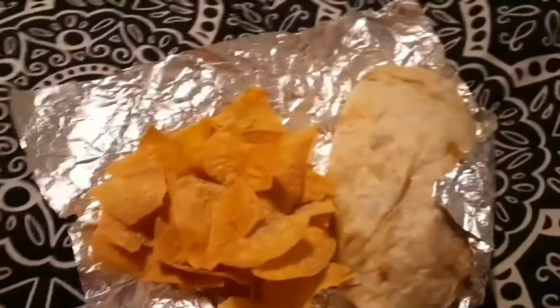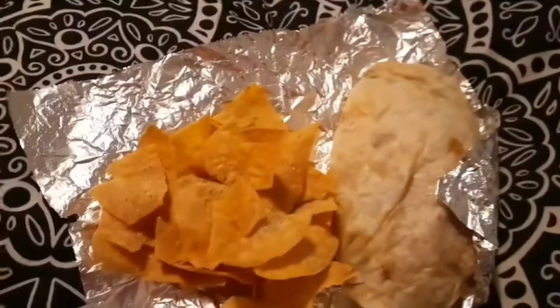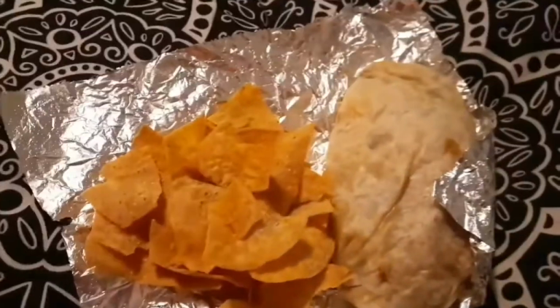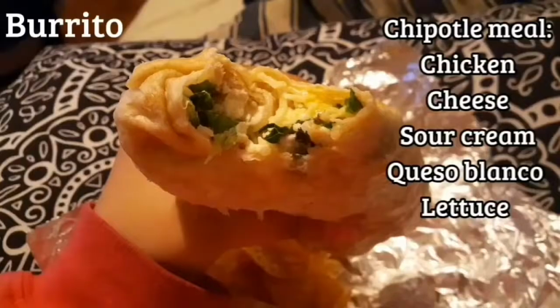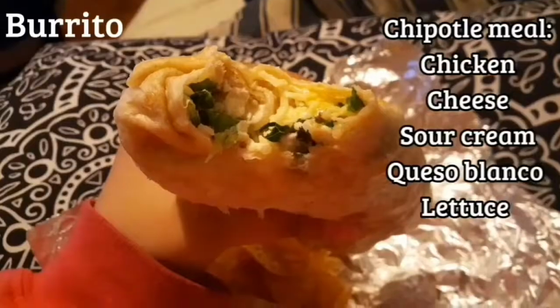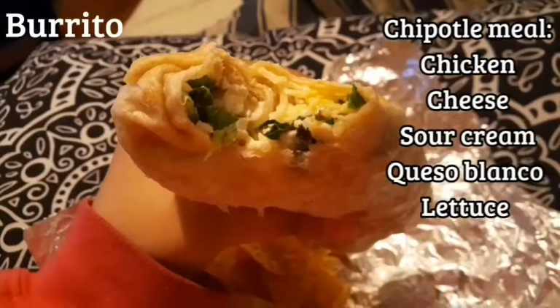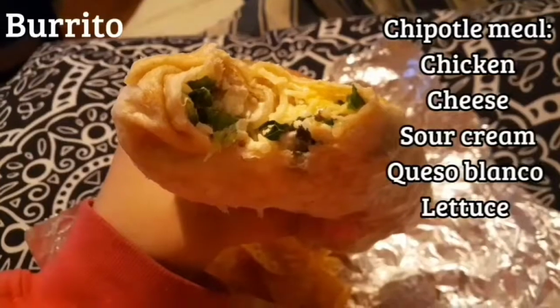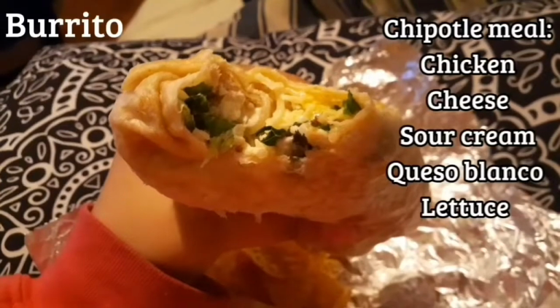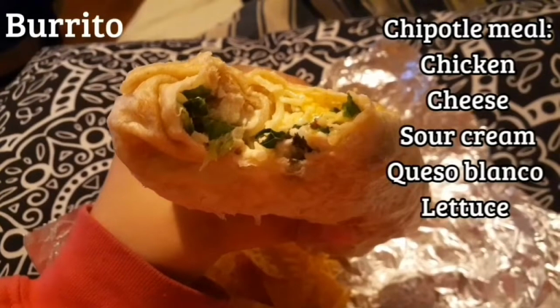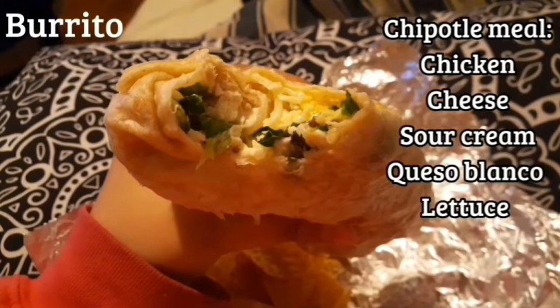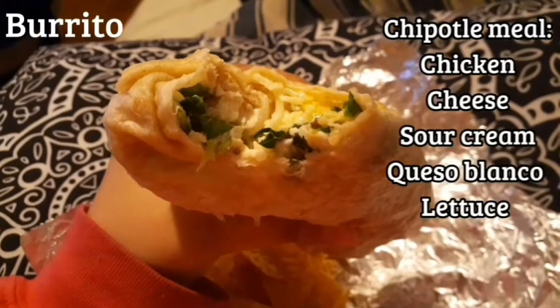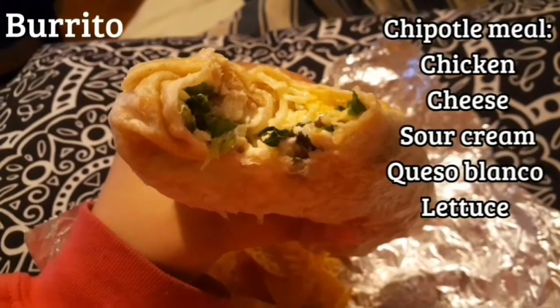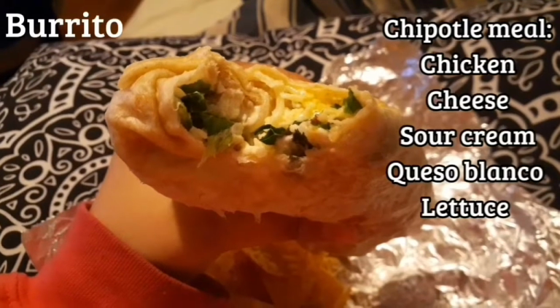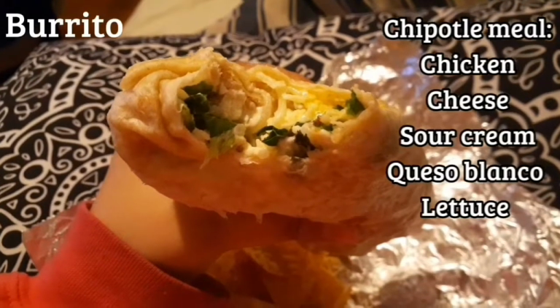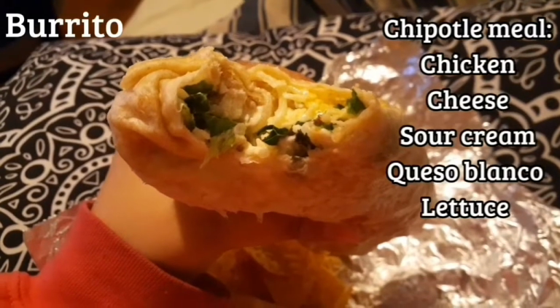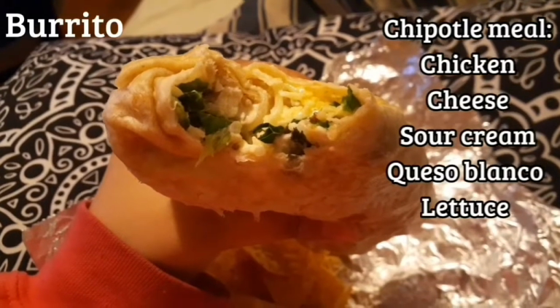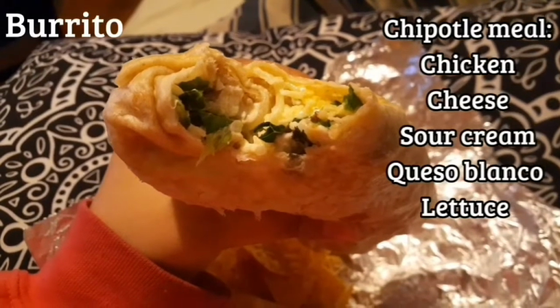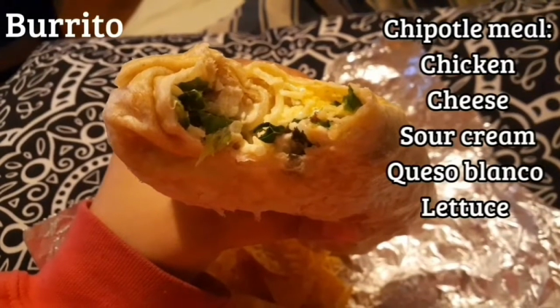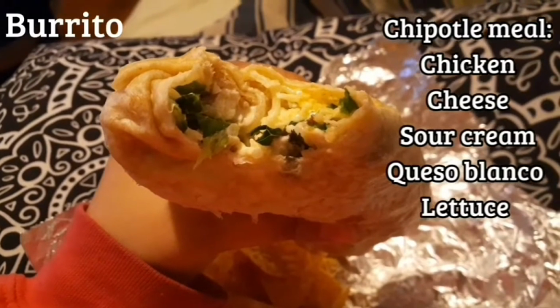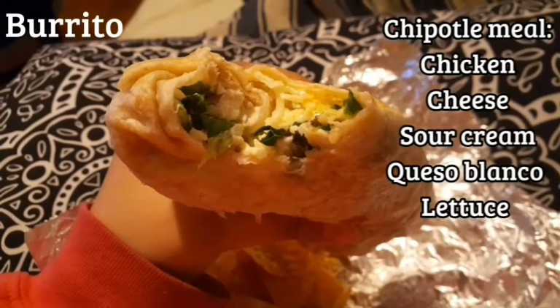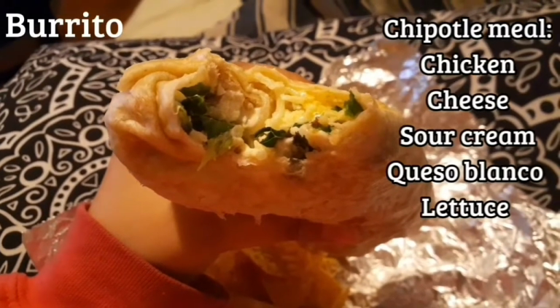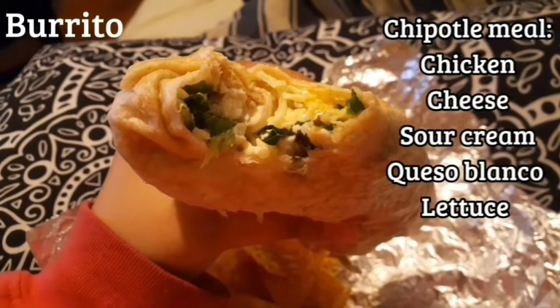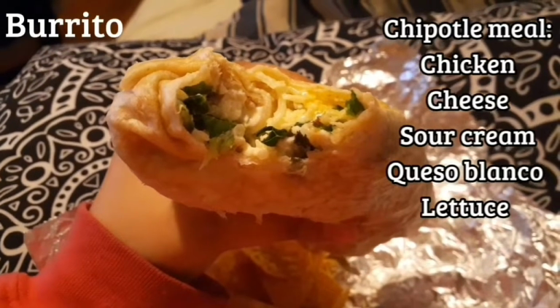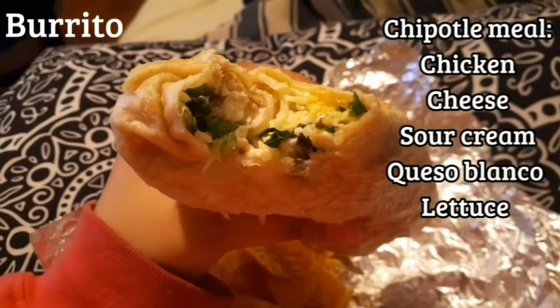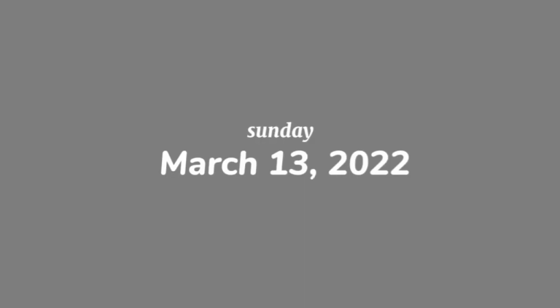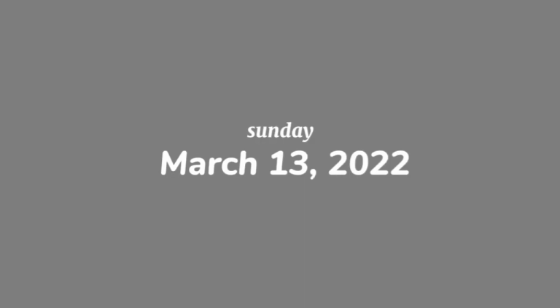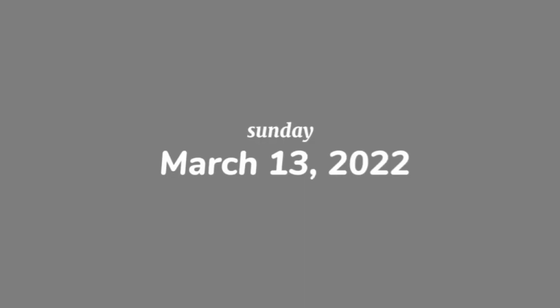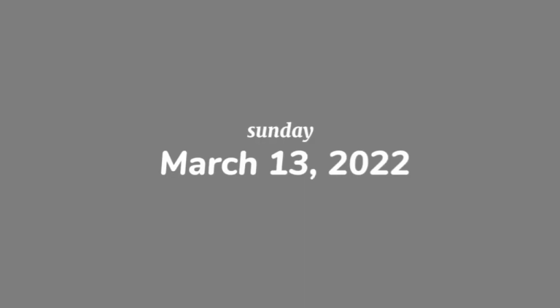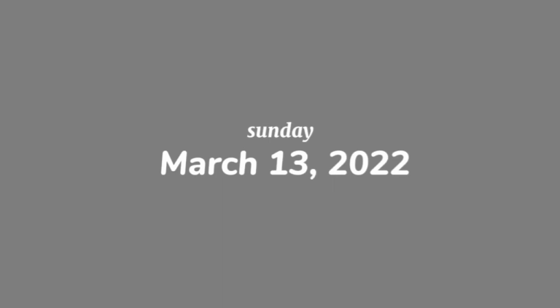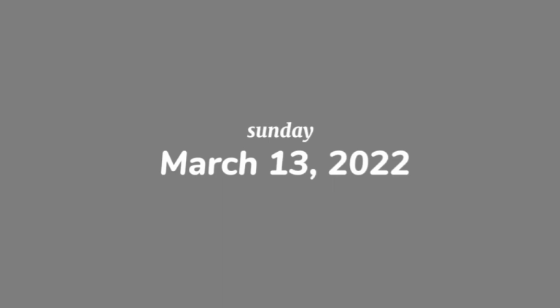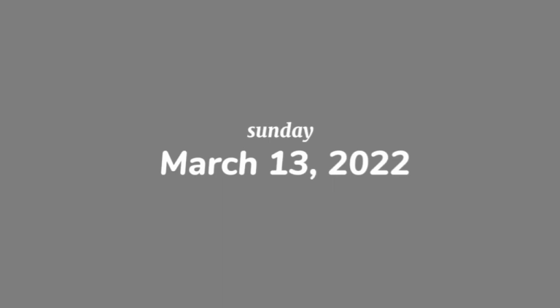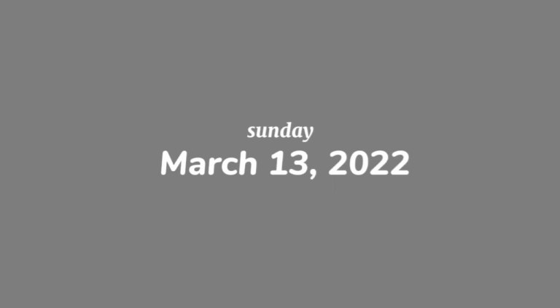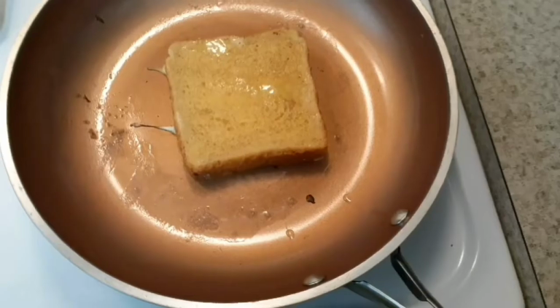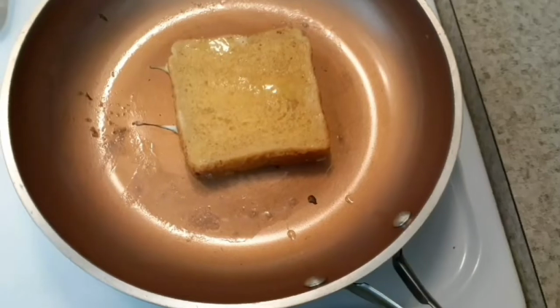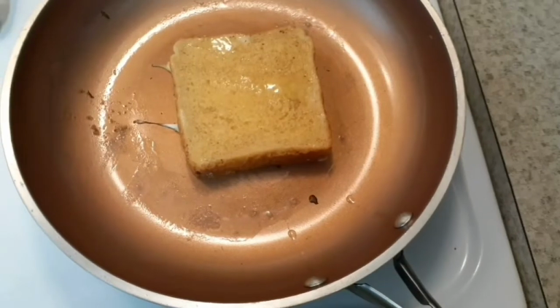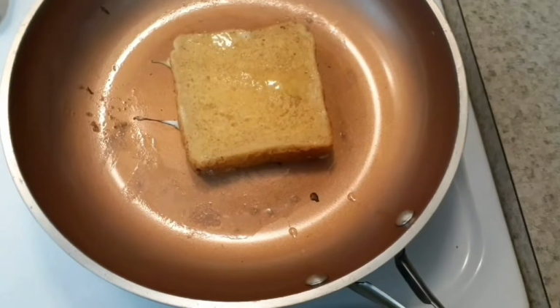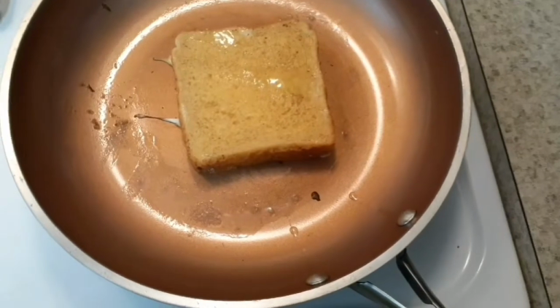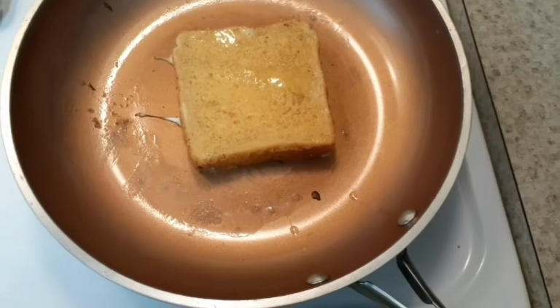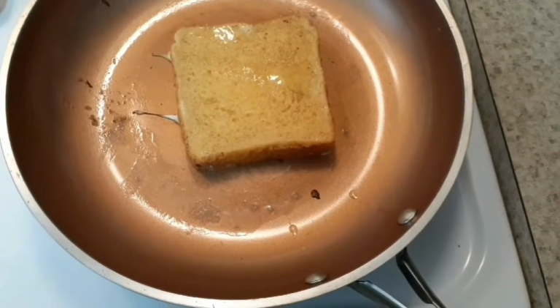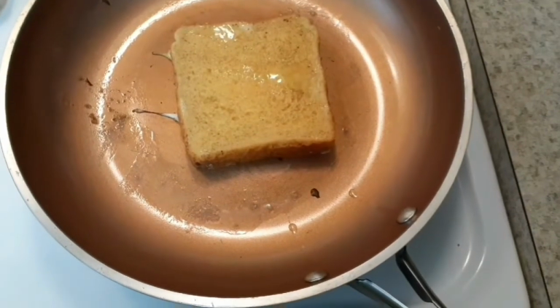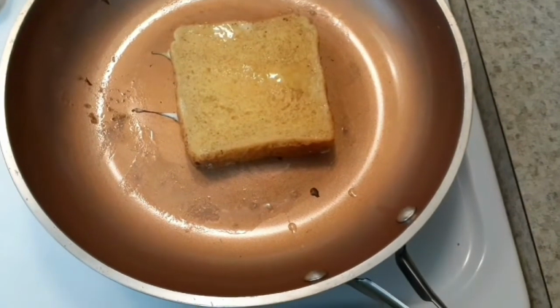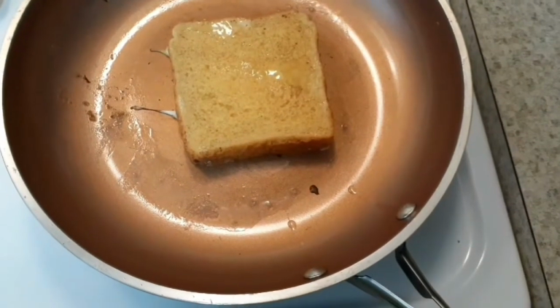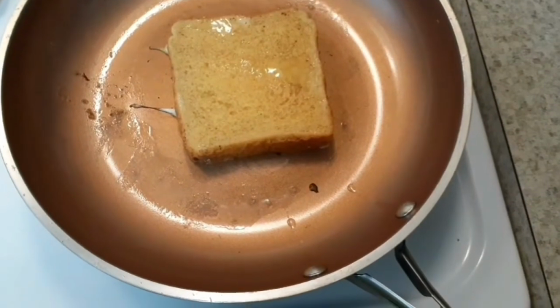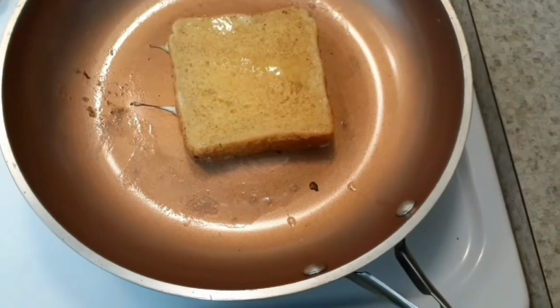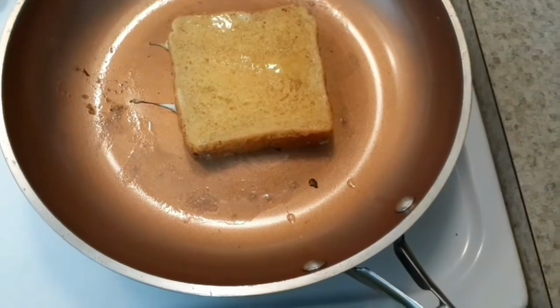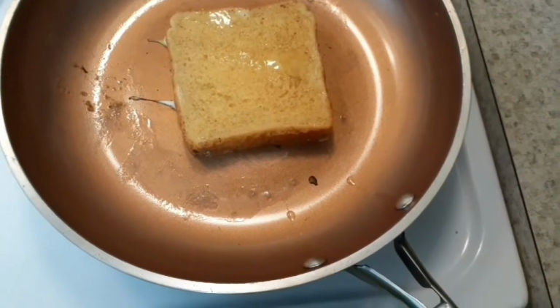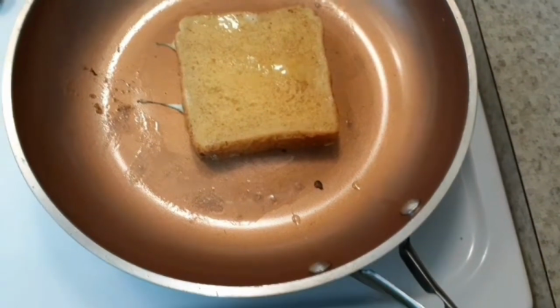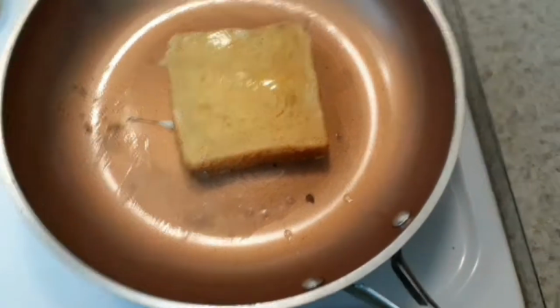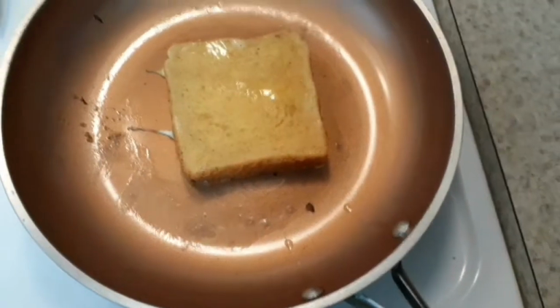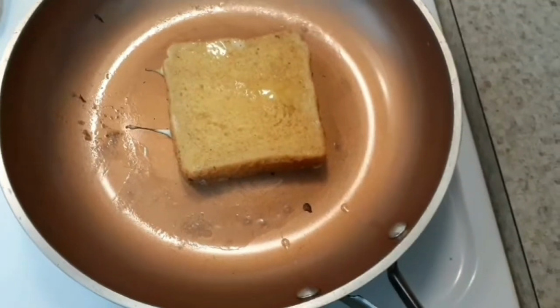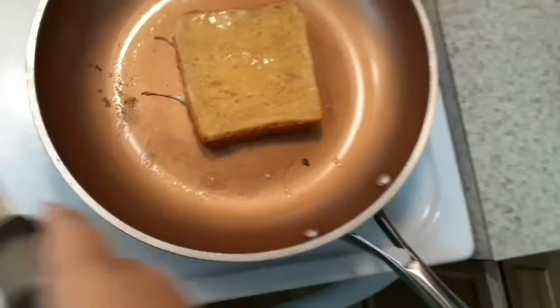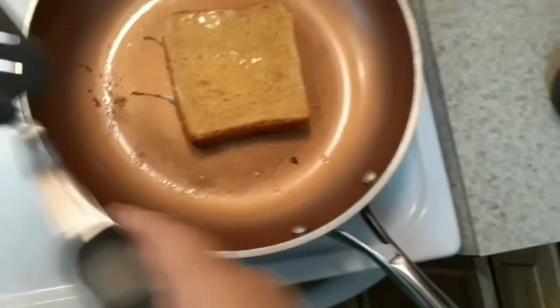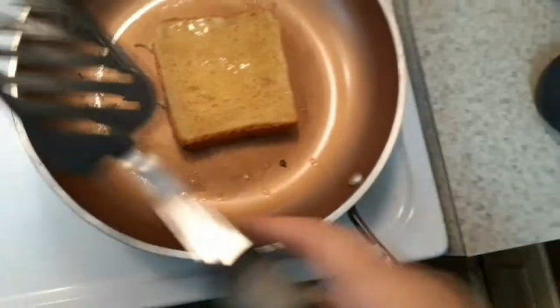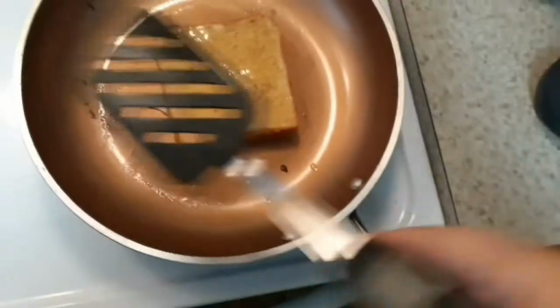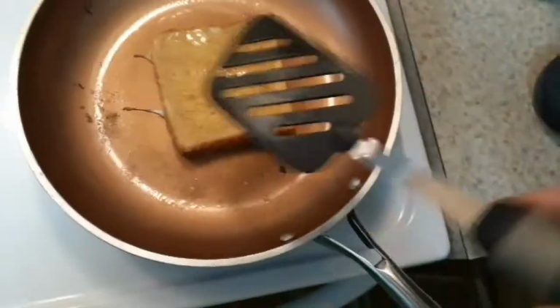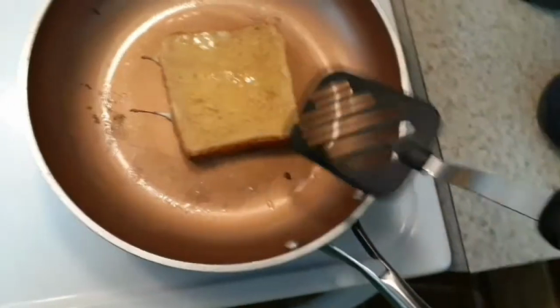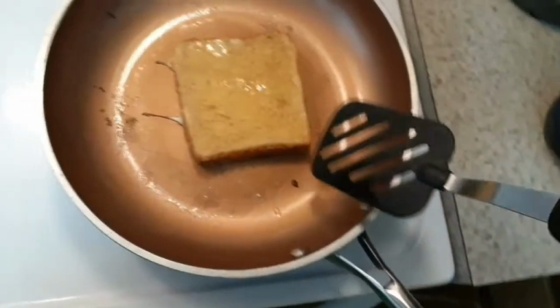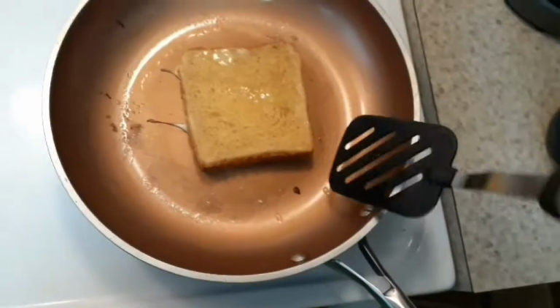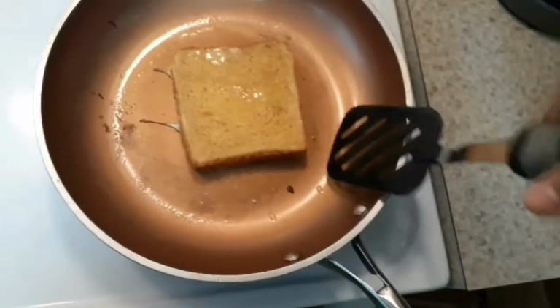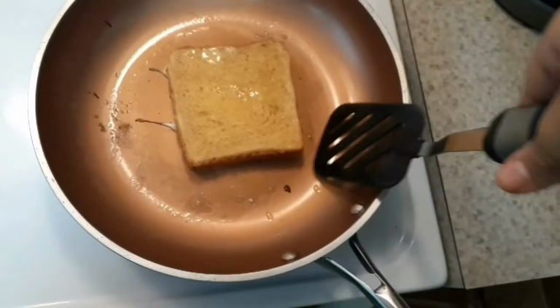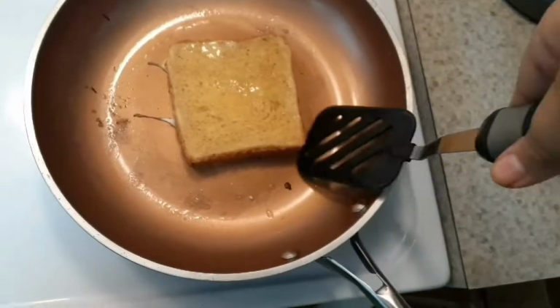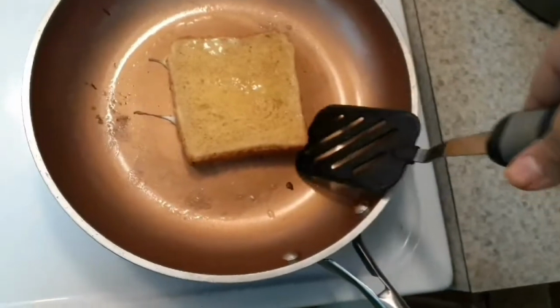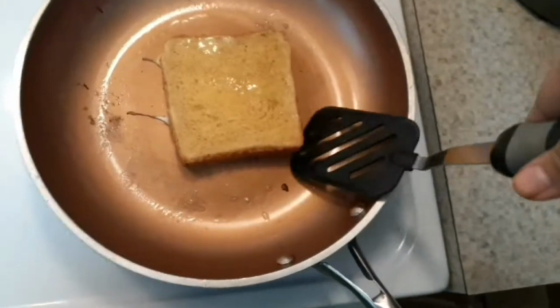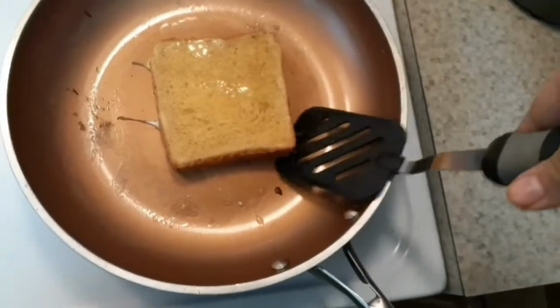I'm having a burrito. This was my first time making French toast.